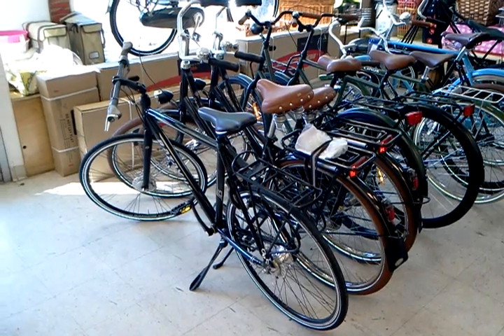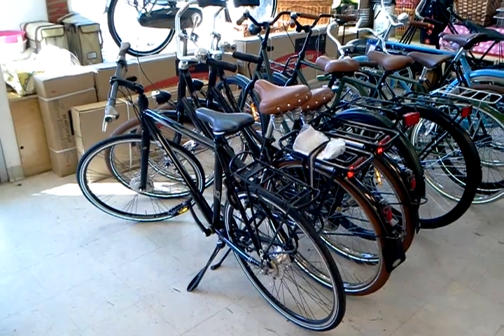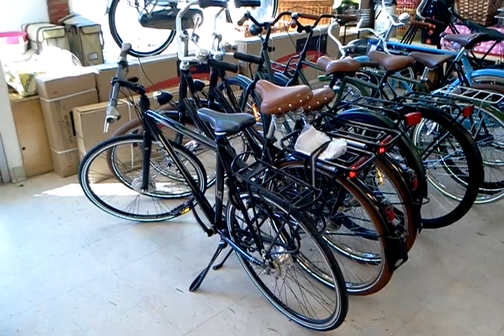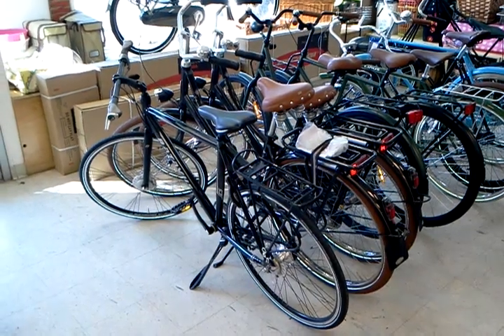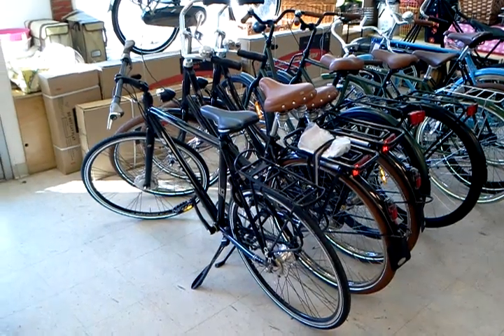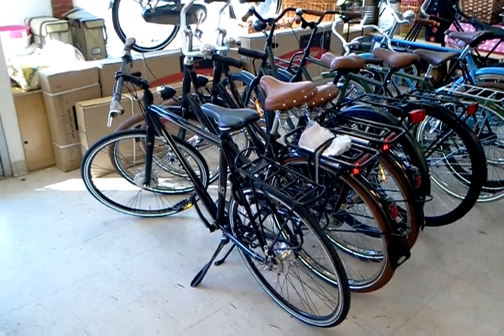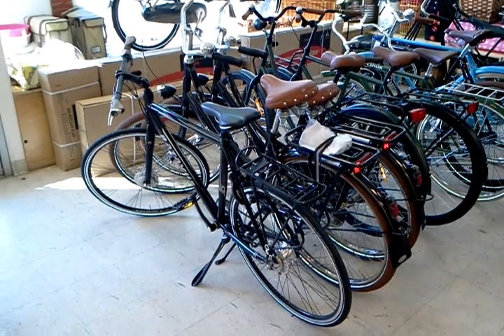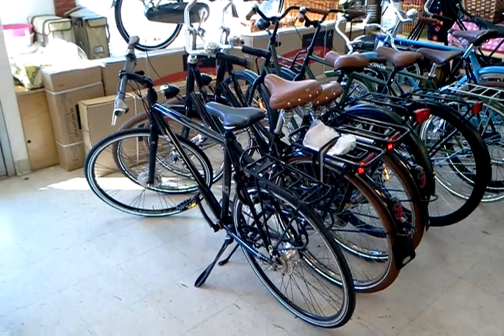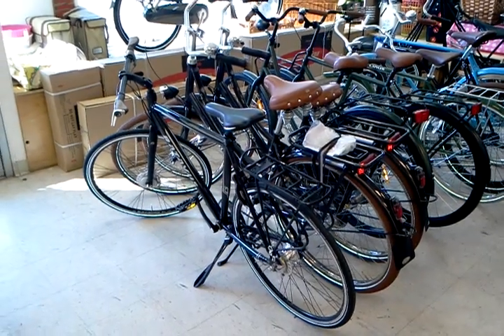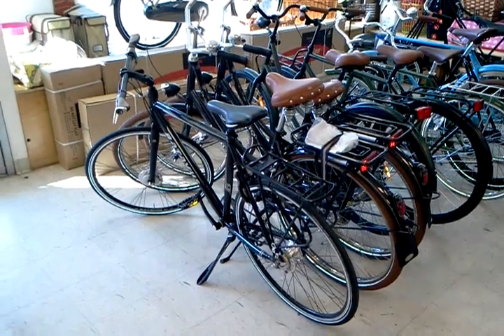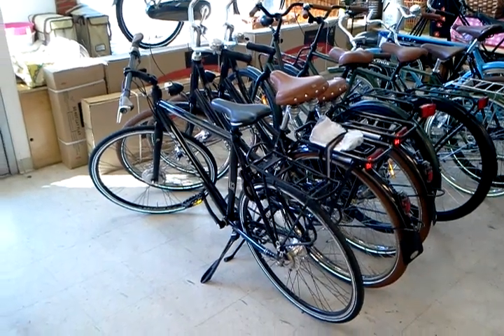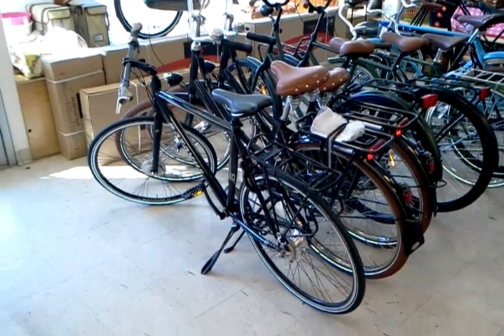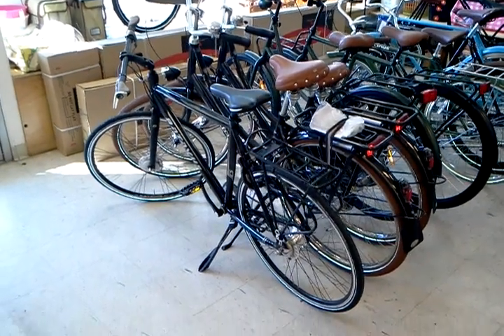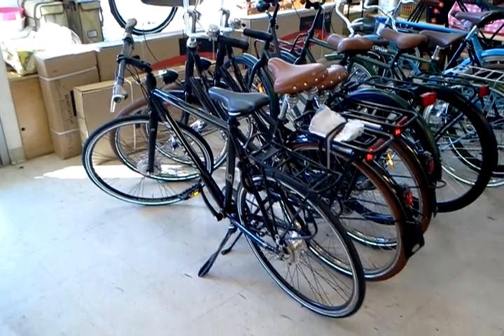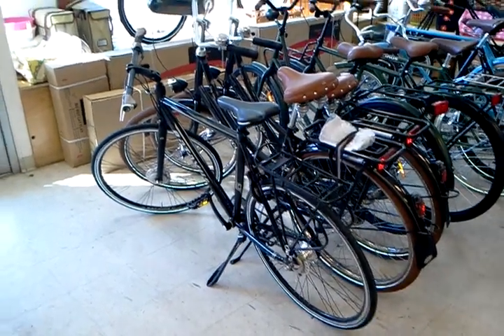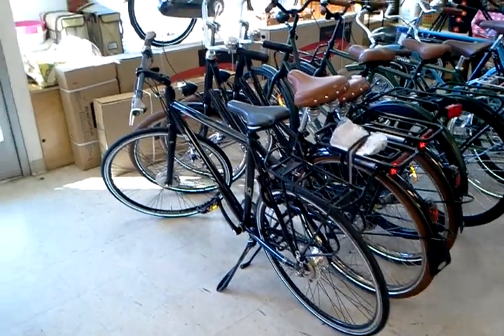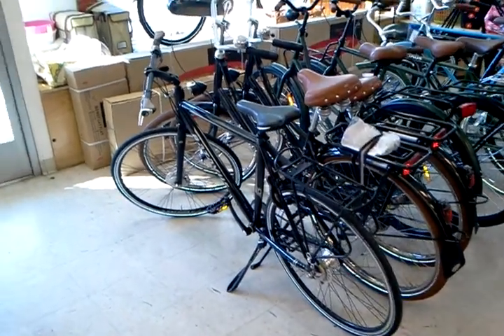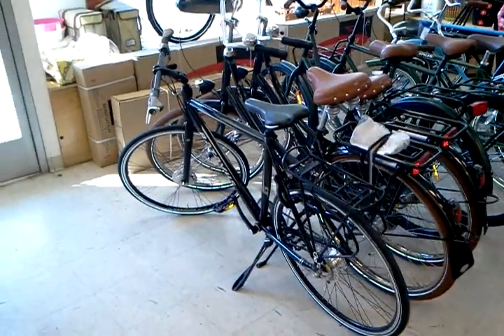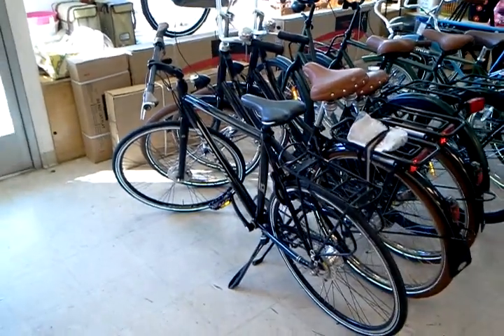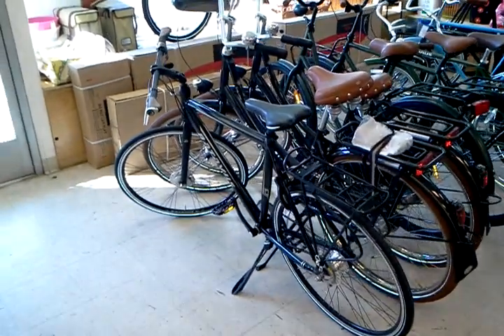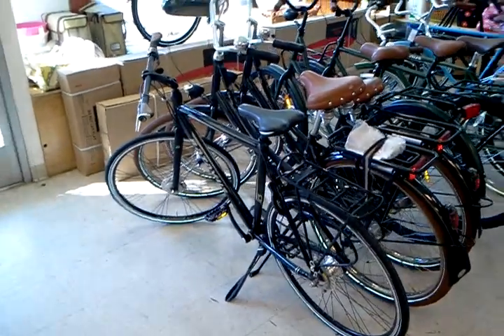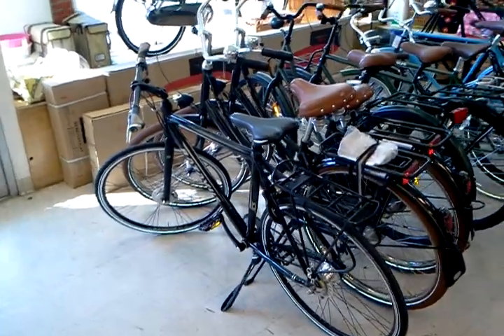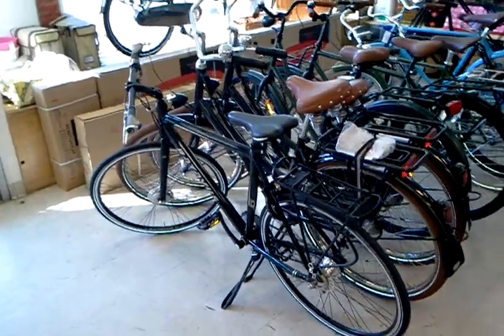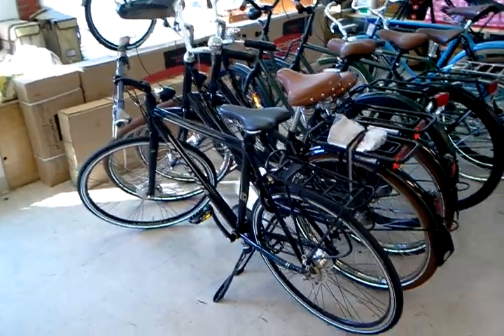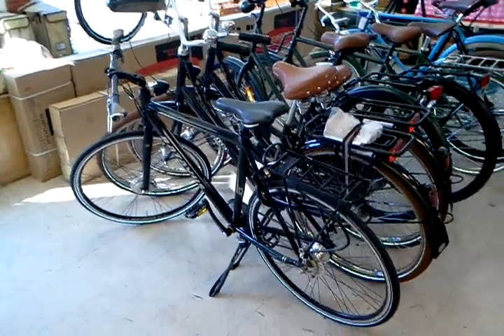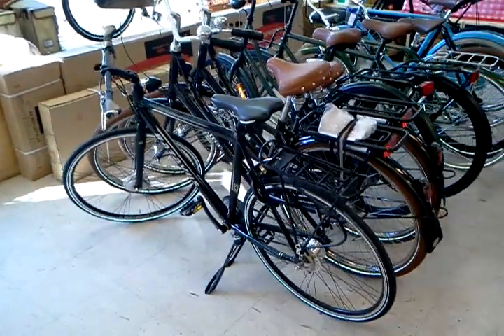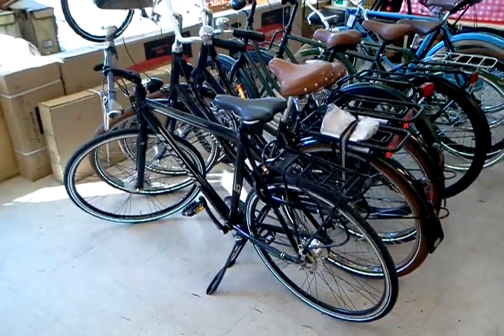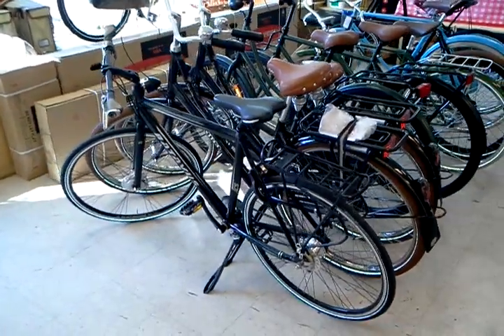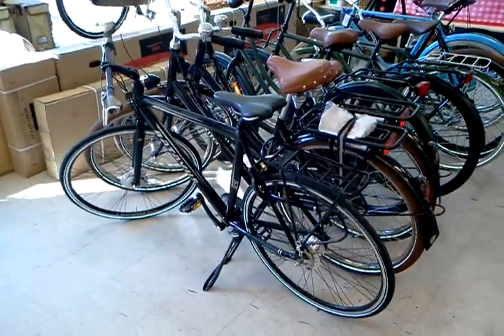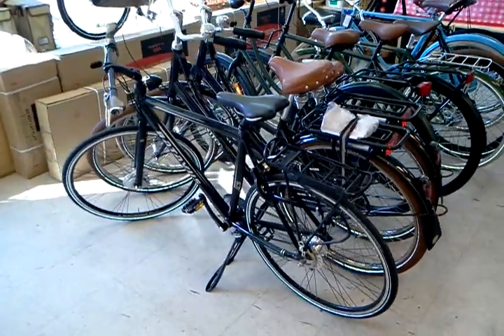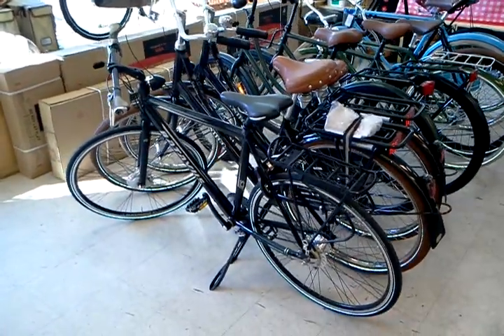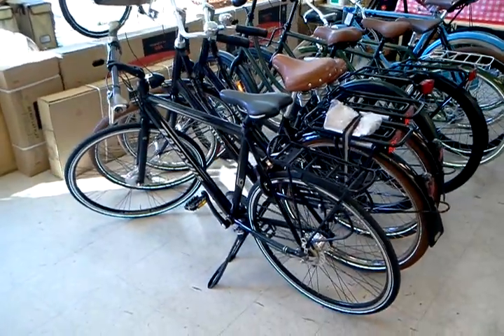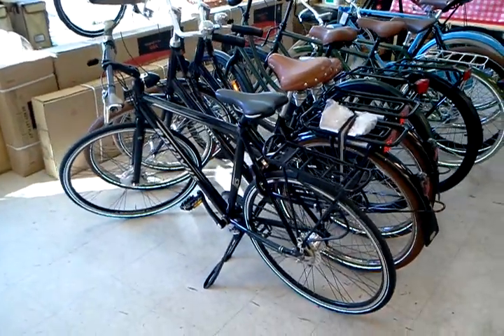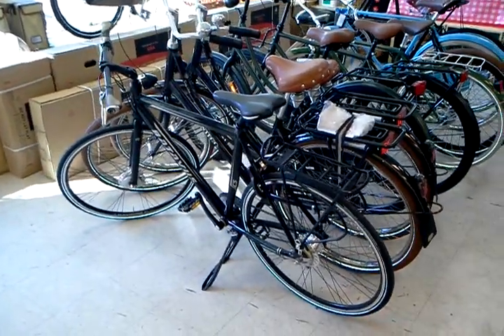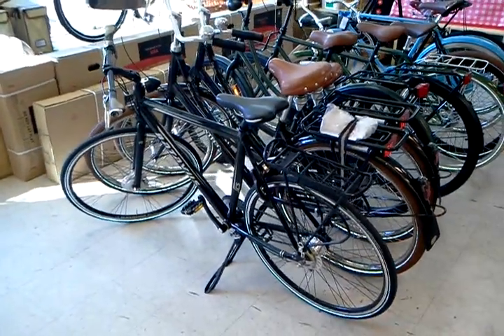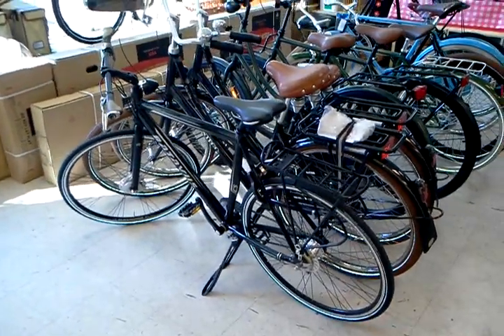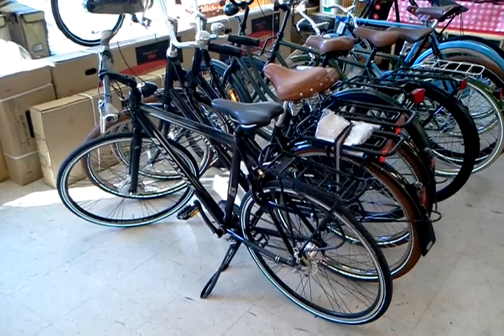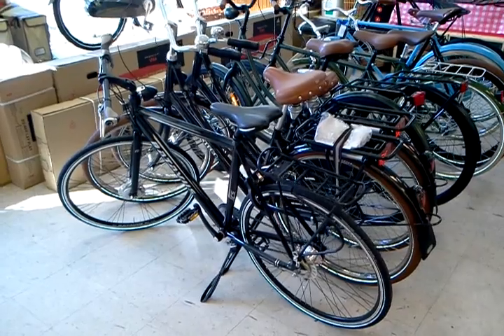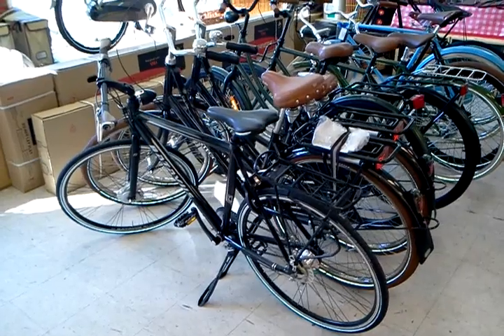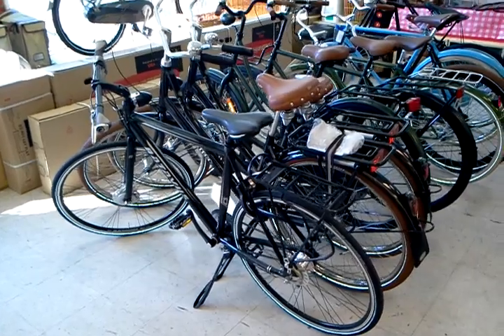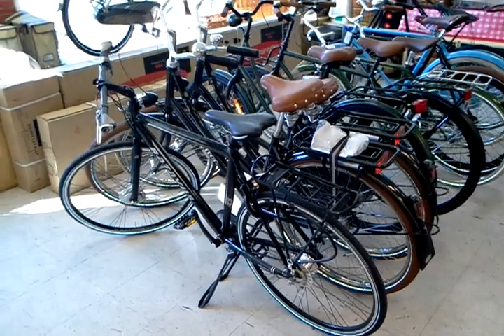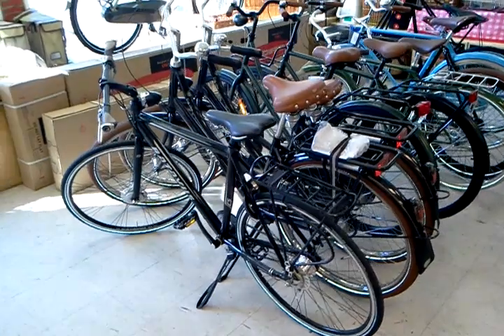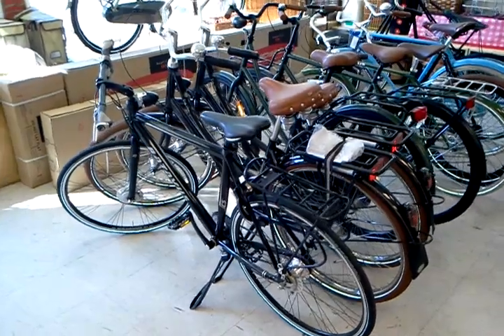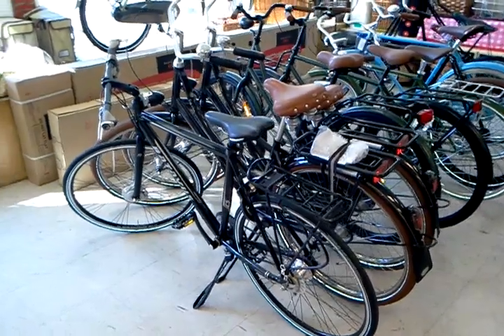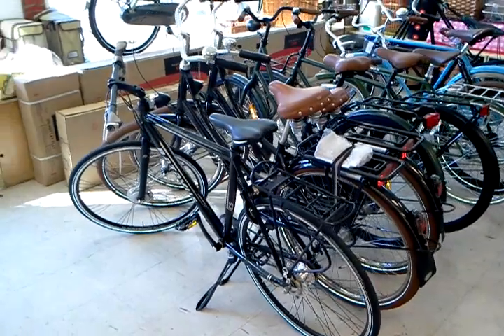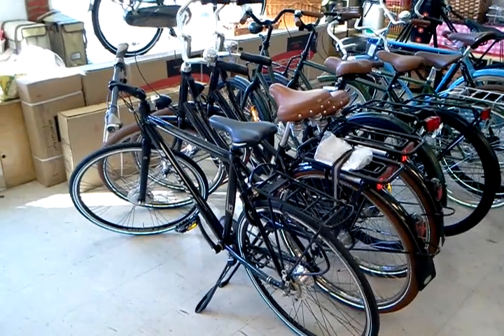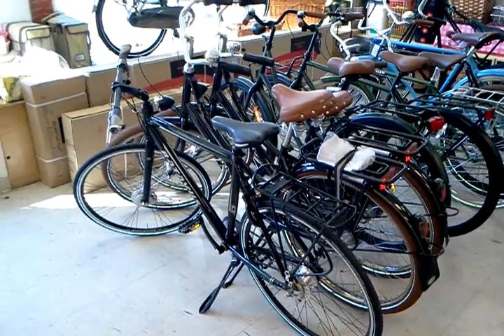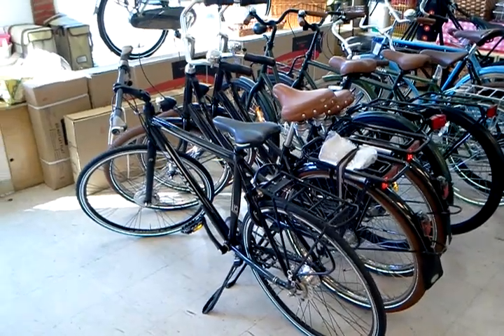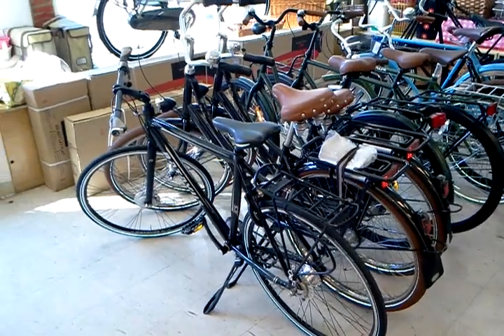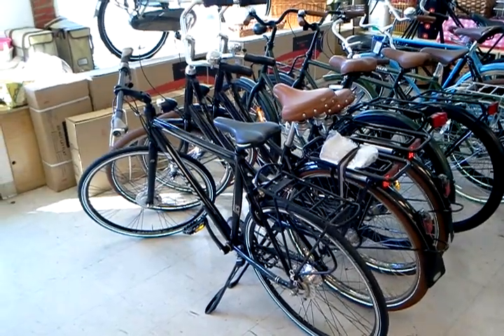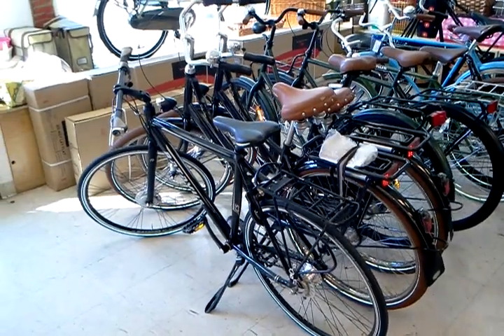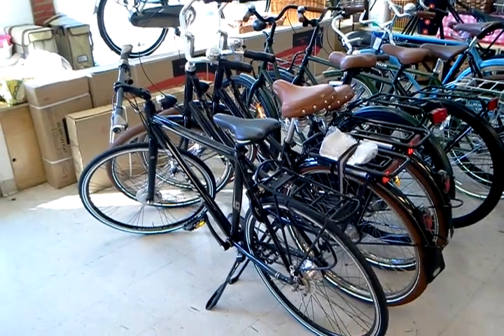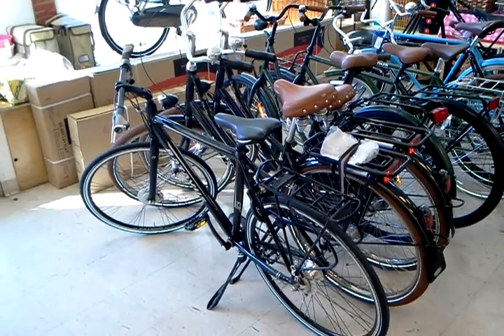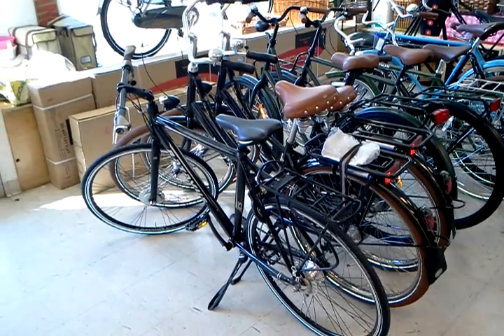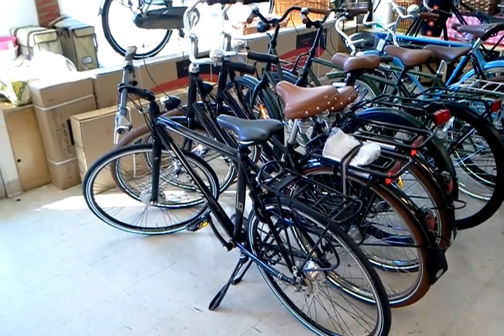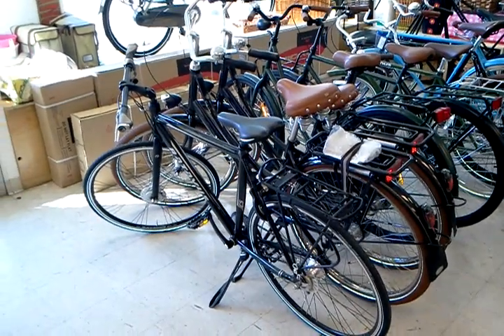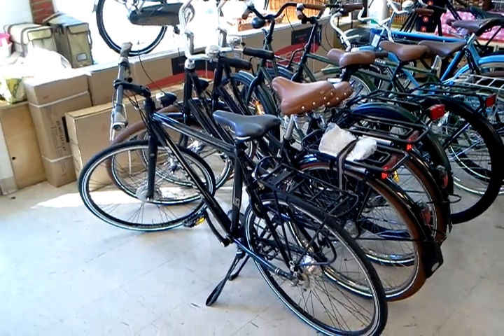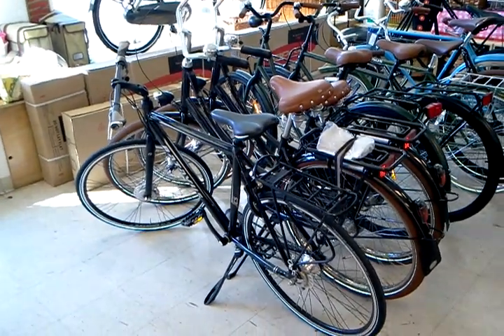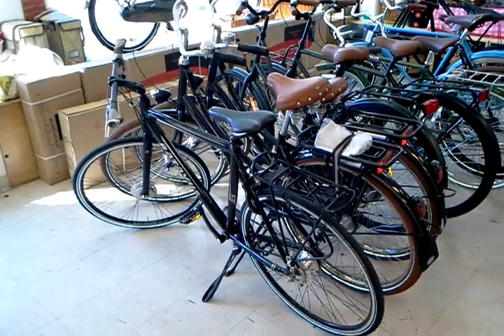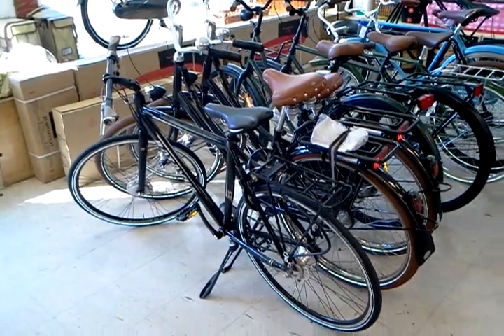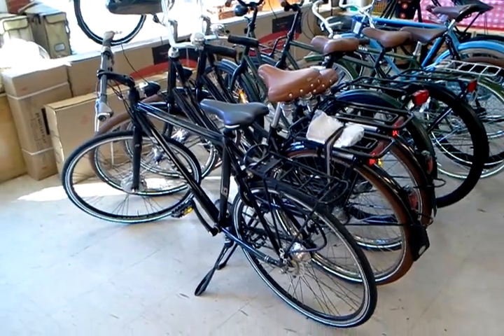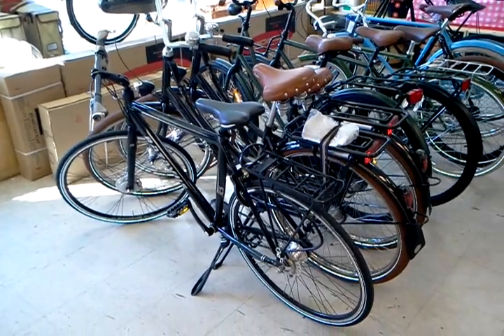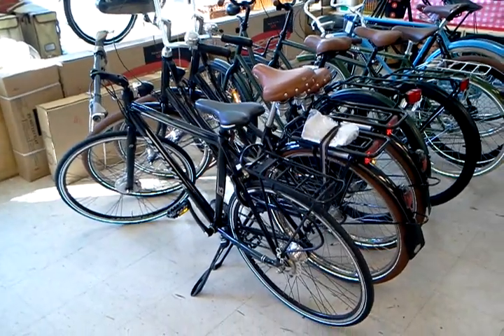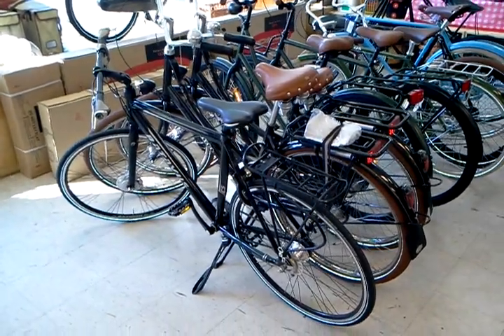Hey, this is Joseph with the Flying Pigeon Bike Shop, and it's been a while since I've done a video, so I figured I might as well post one up before our big move down the street.